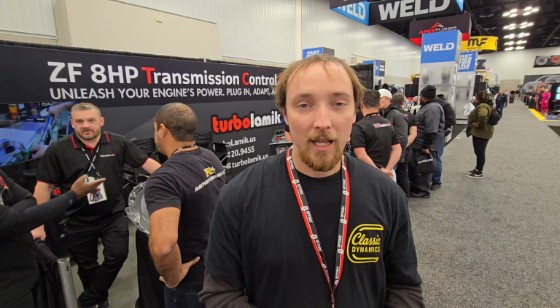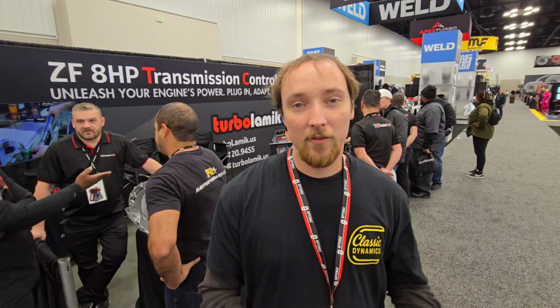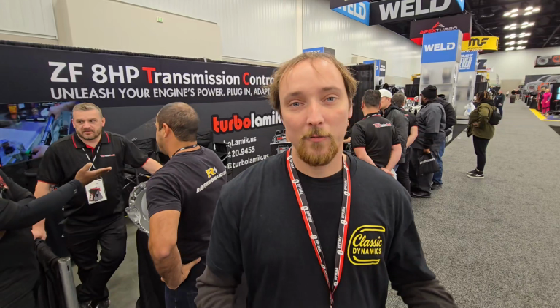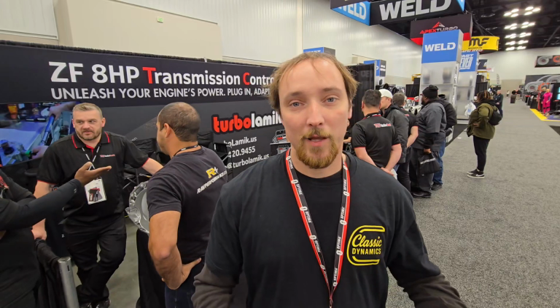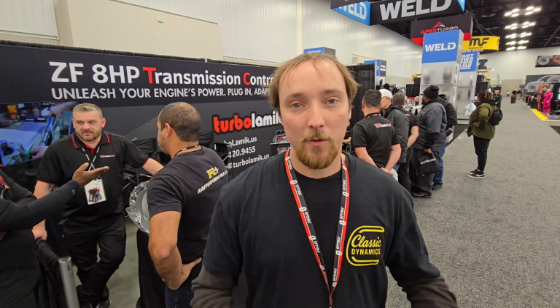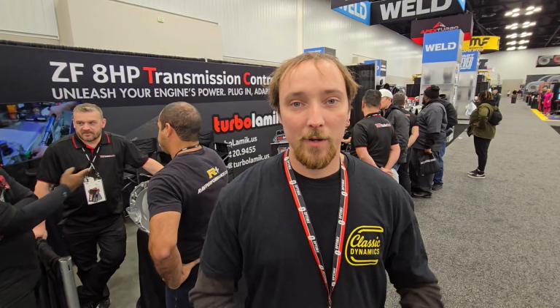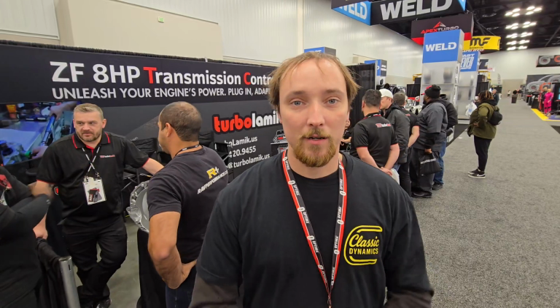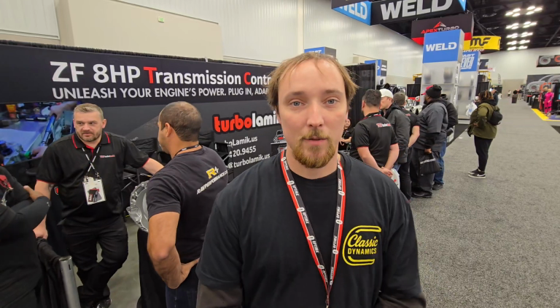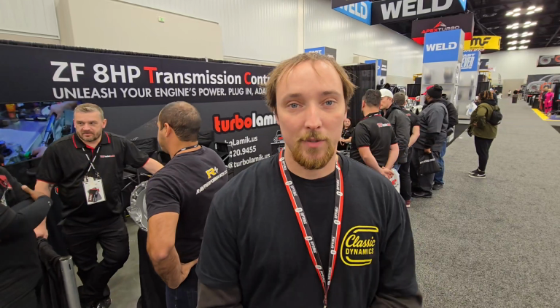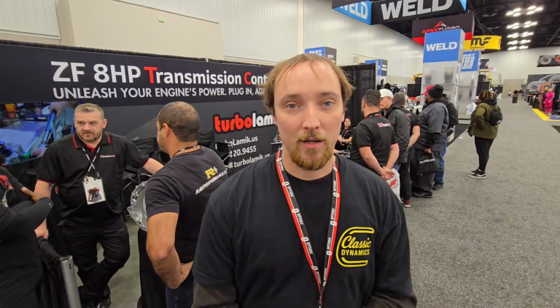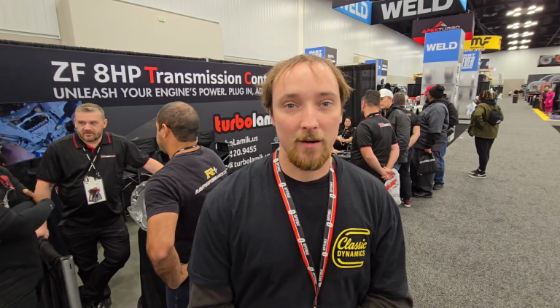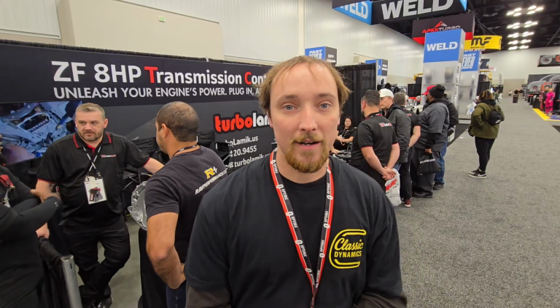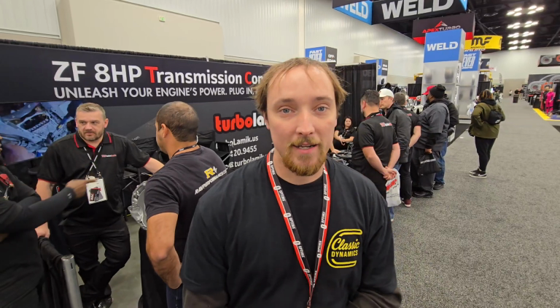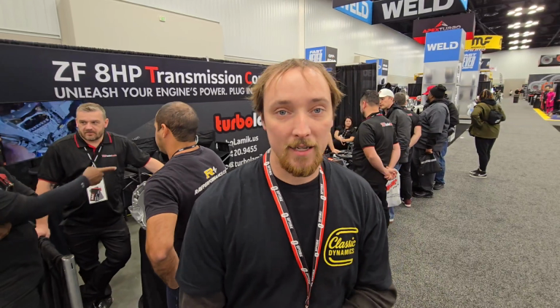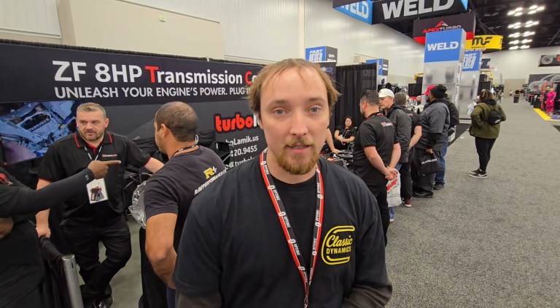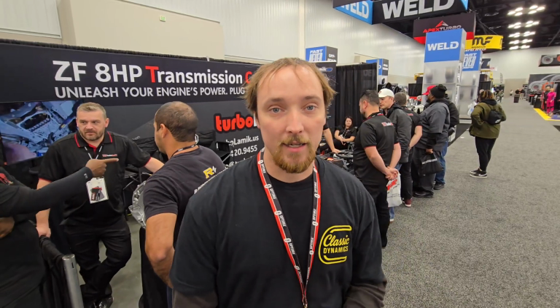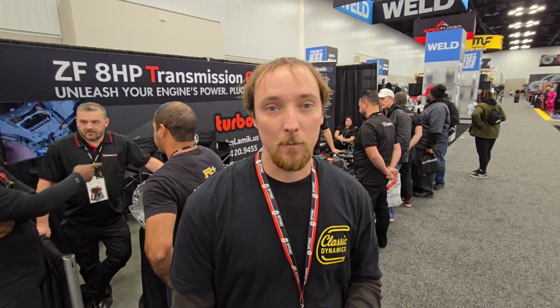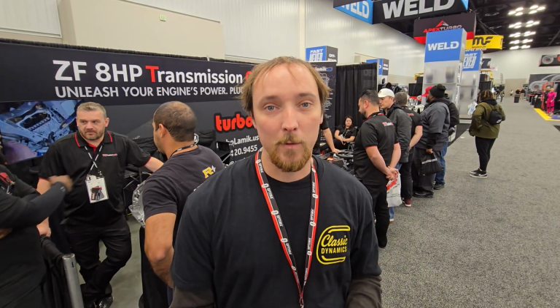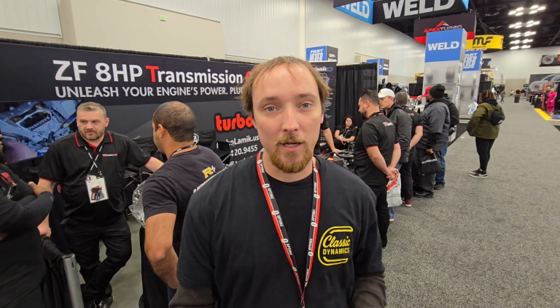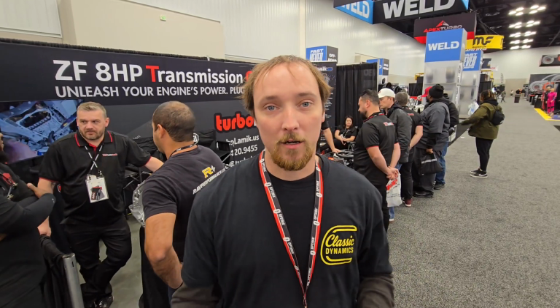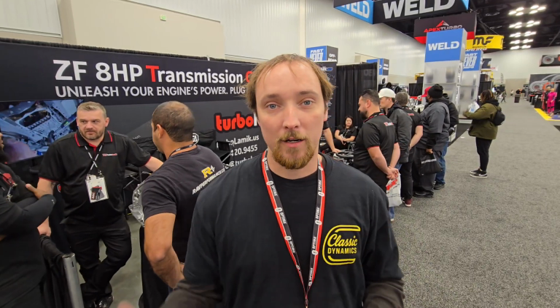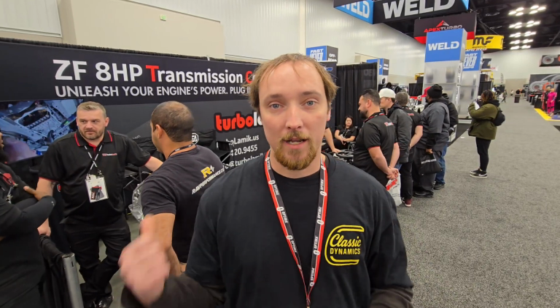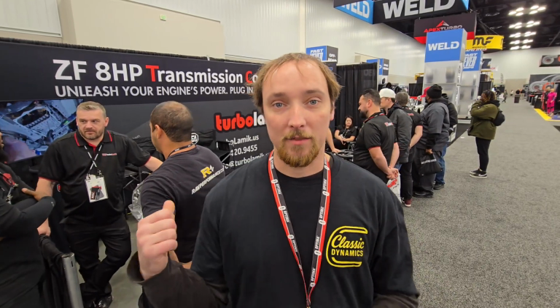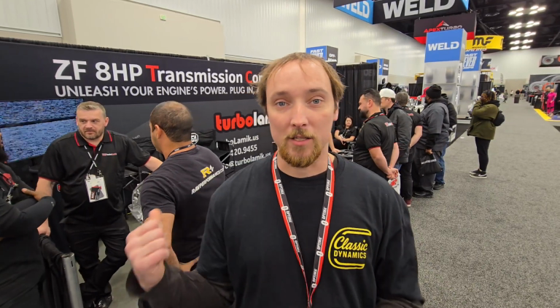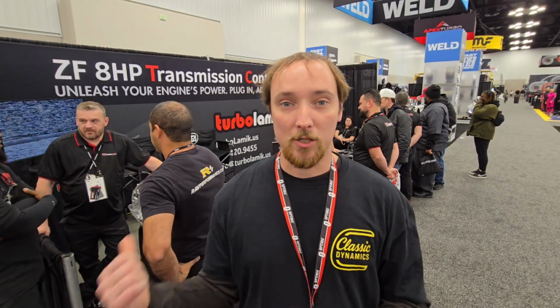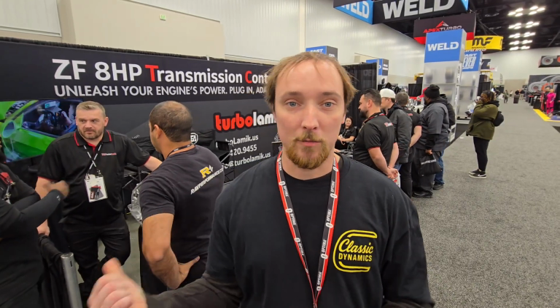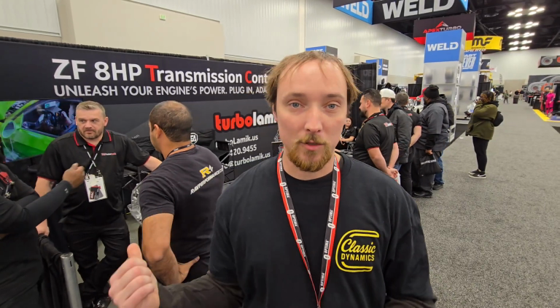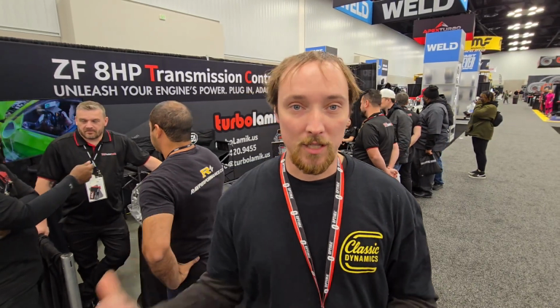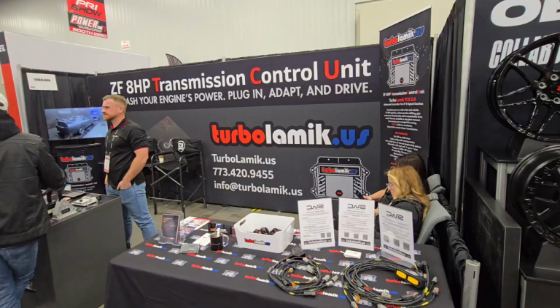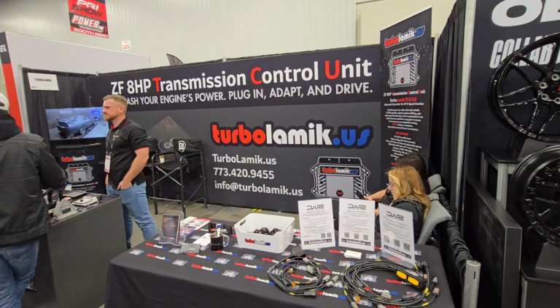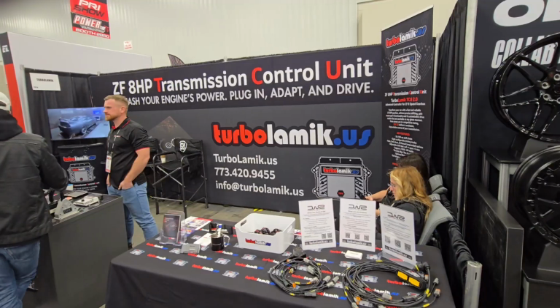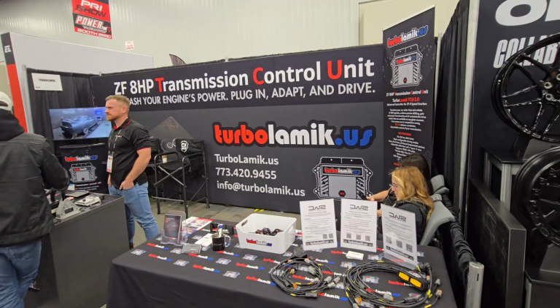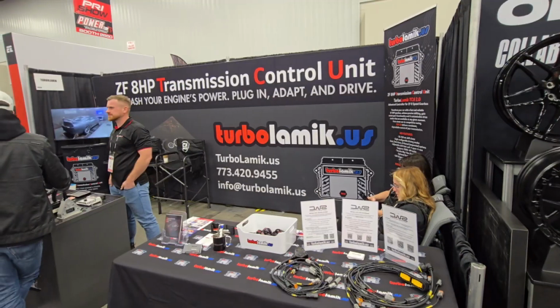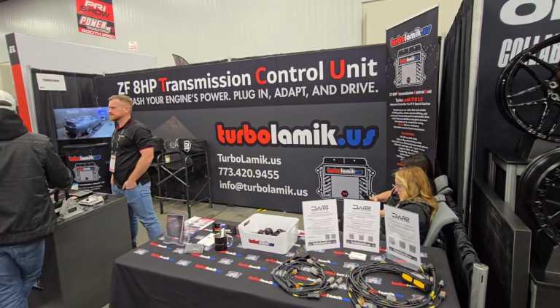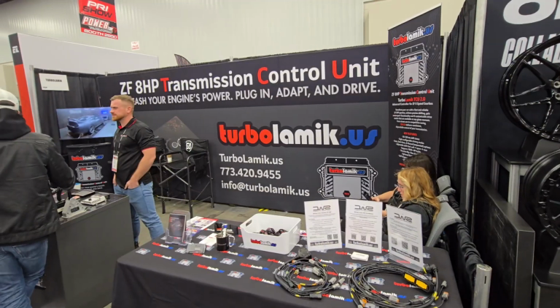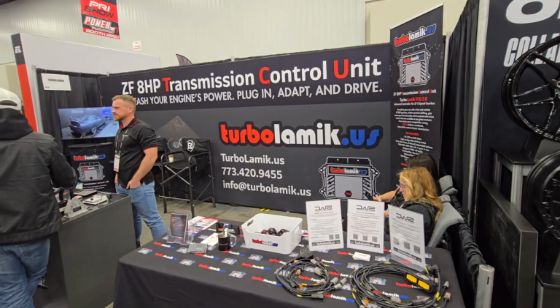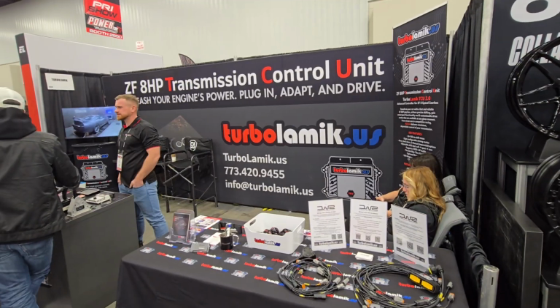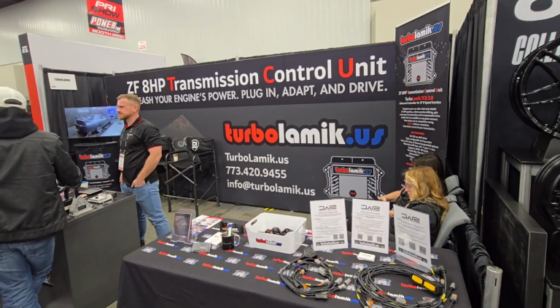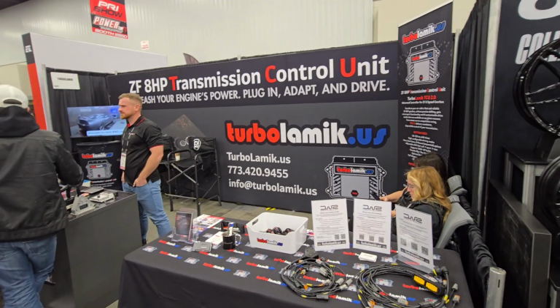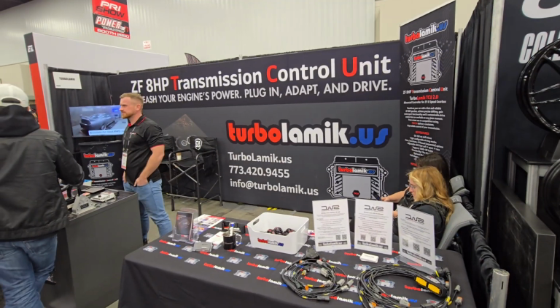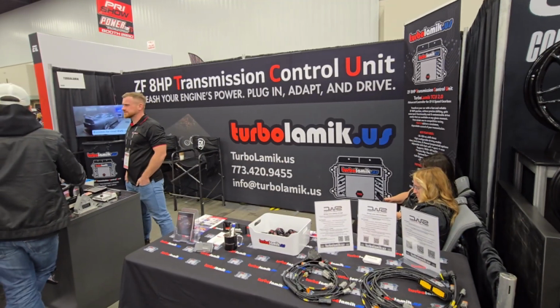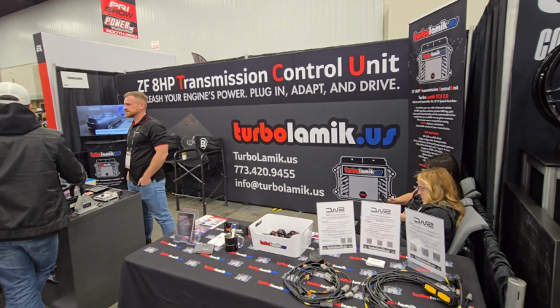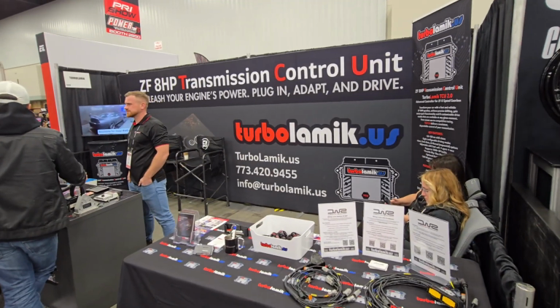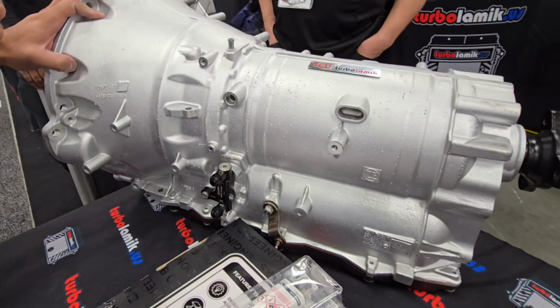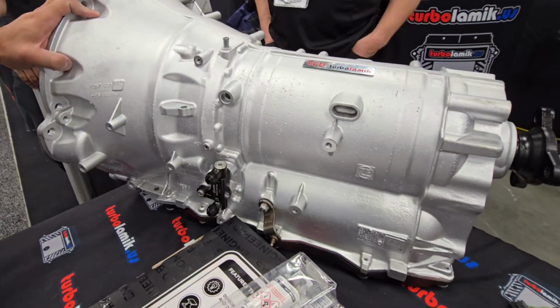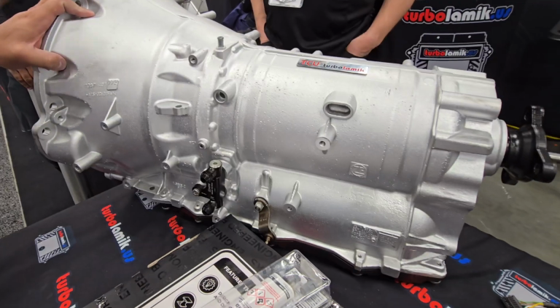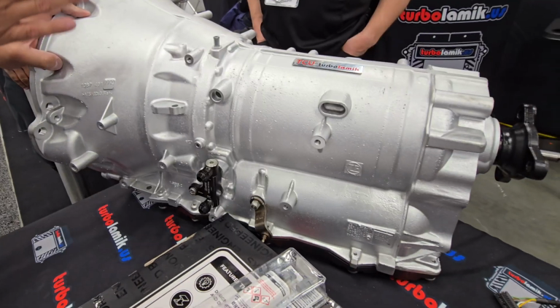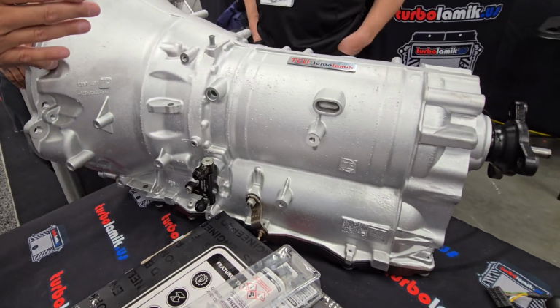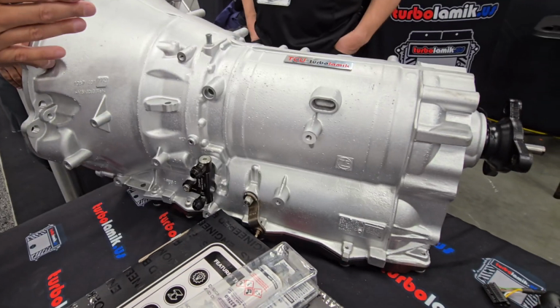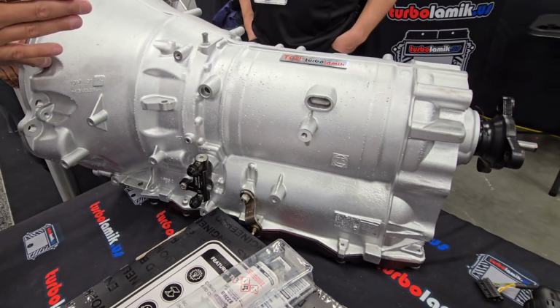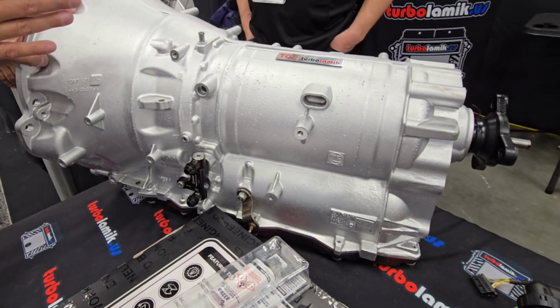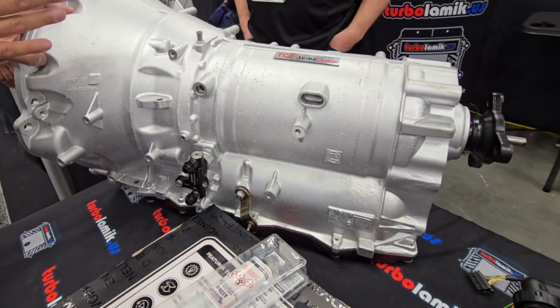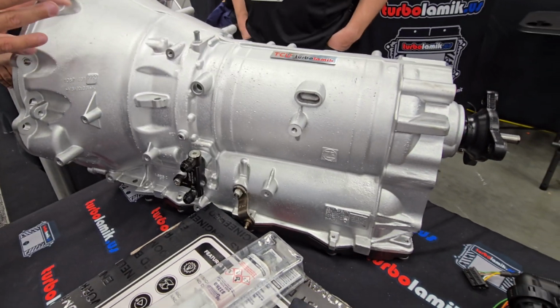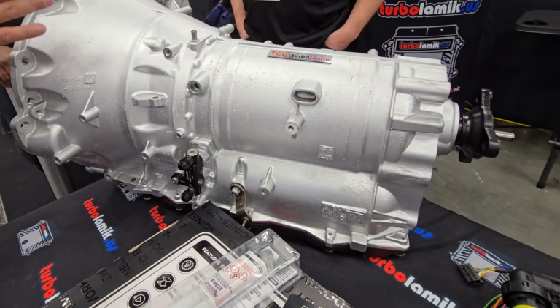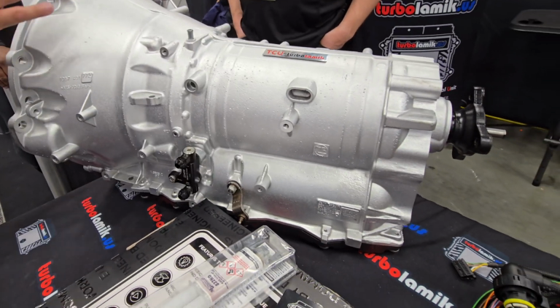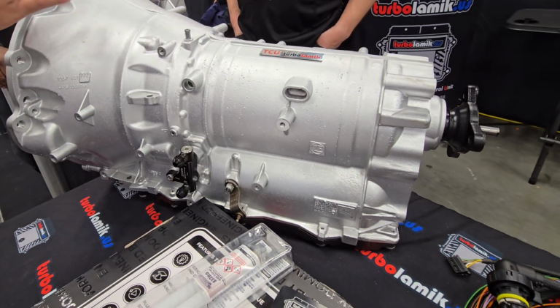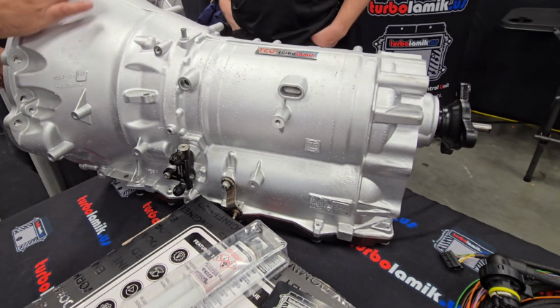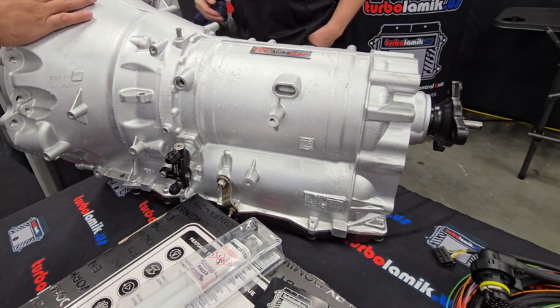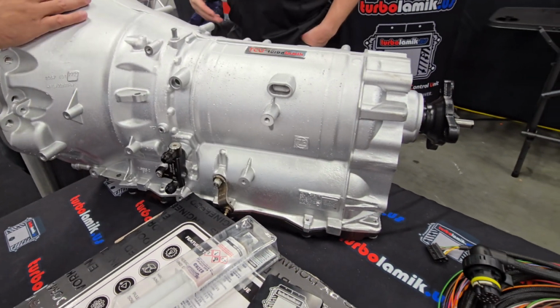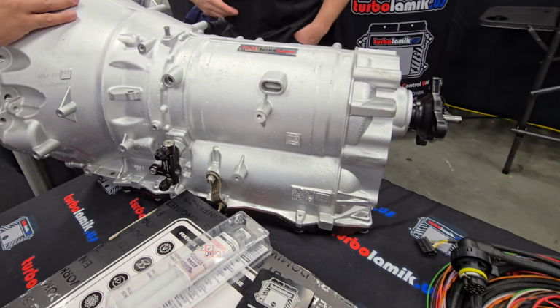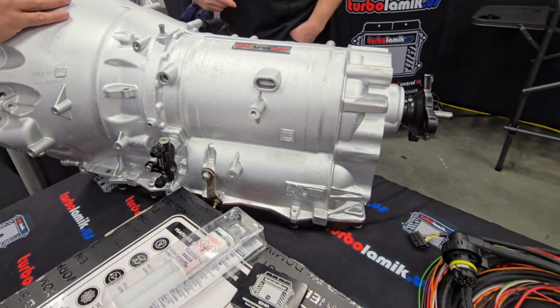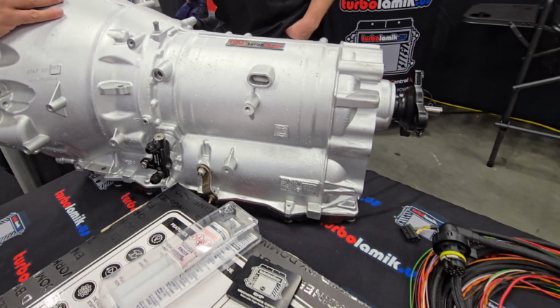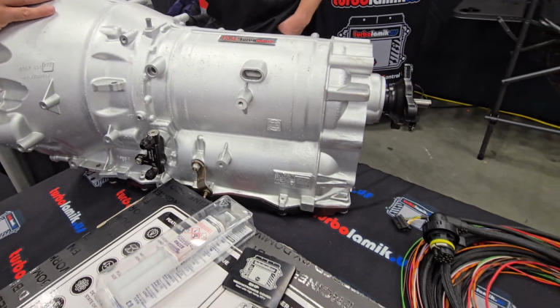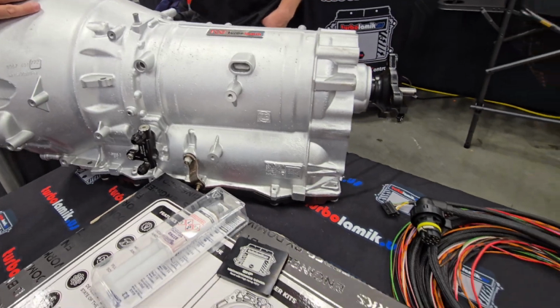Hey everybody, we are at PRI again, and we are at the TurboLamic booth going over their 8HP70 transmission controller kits.